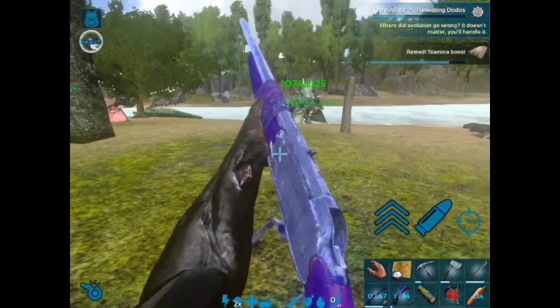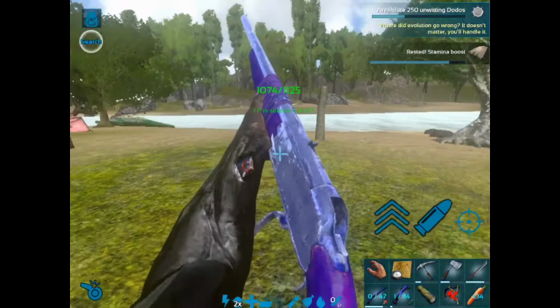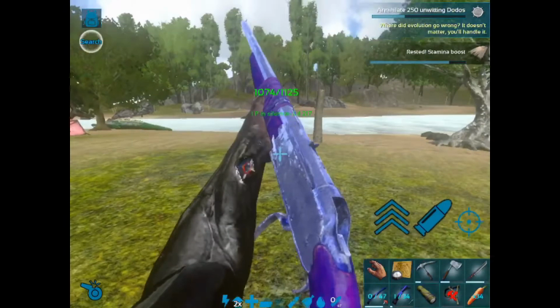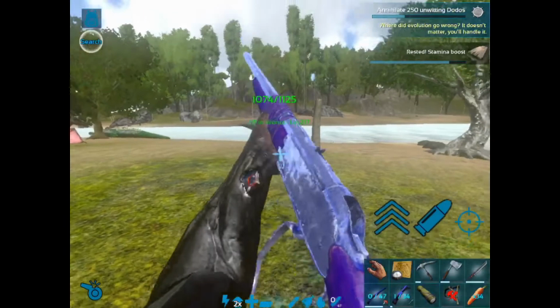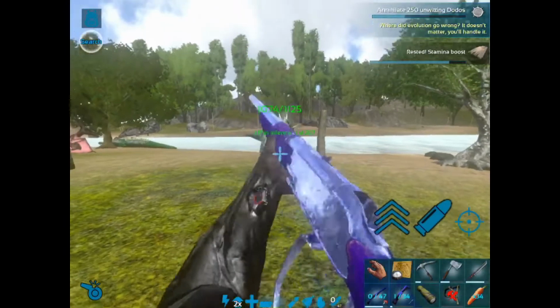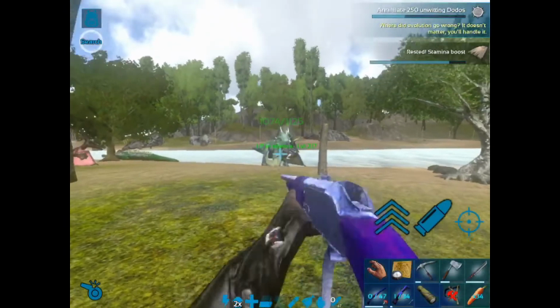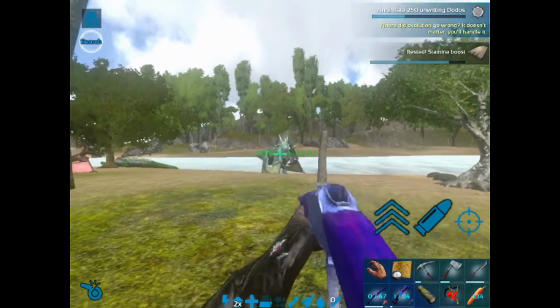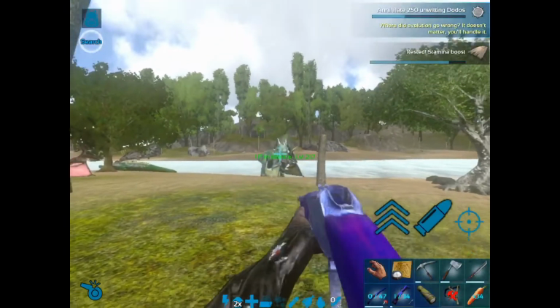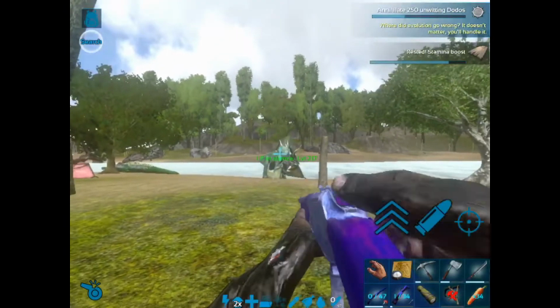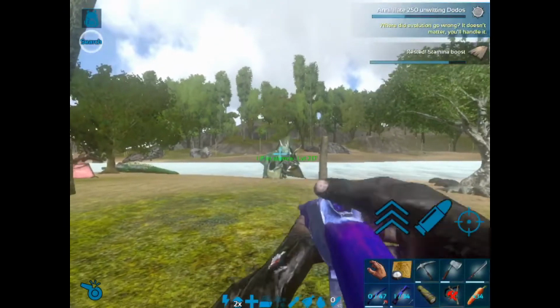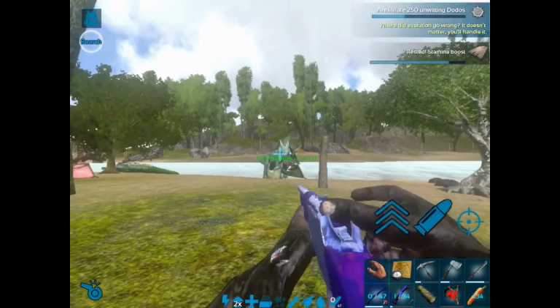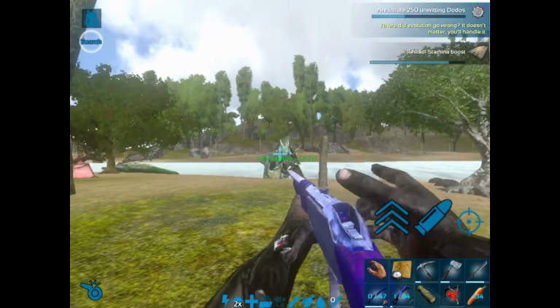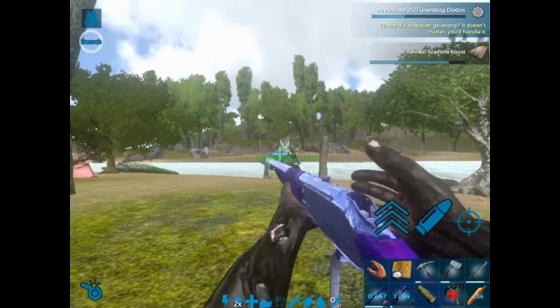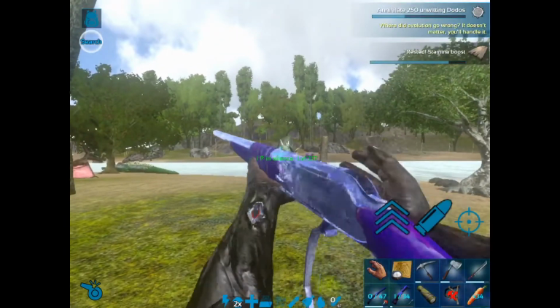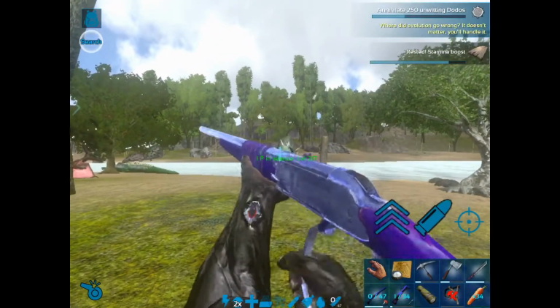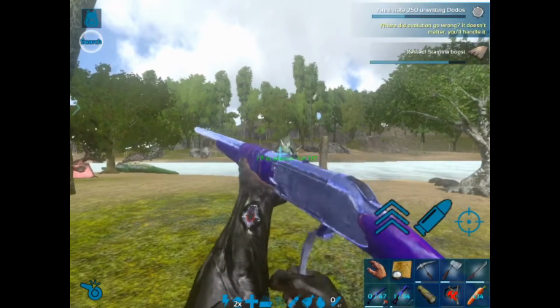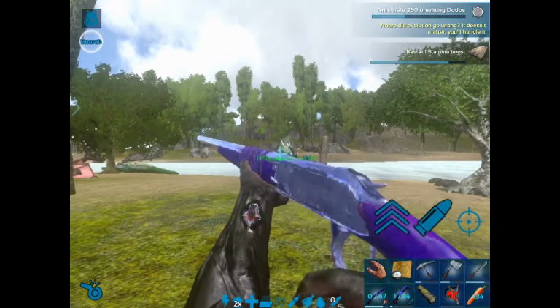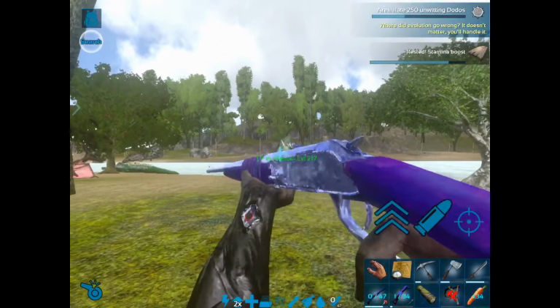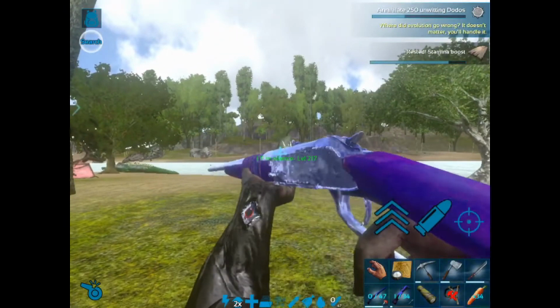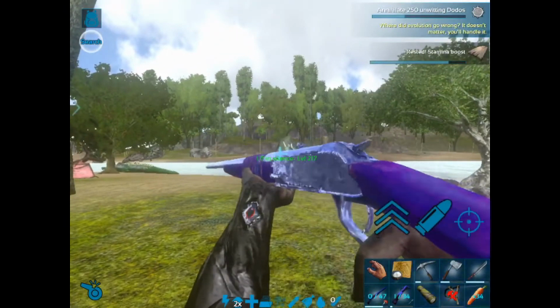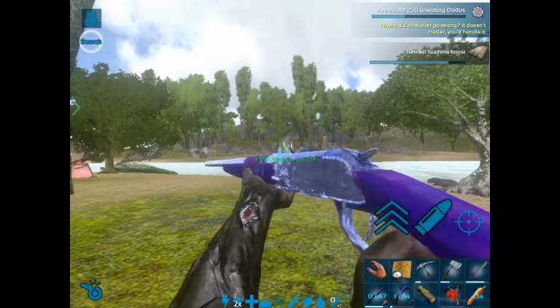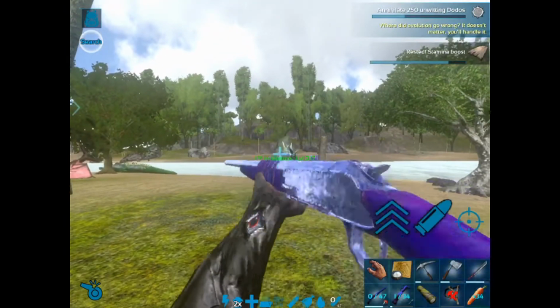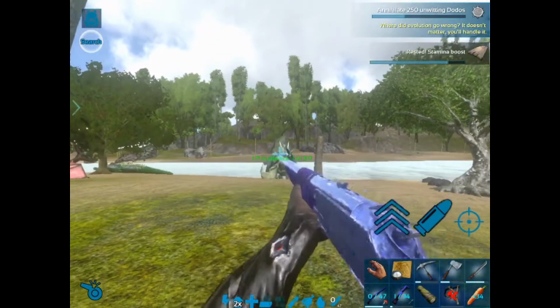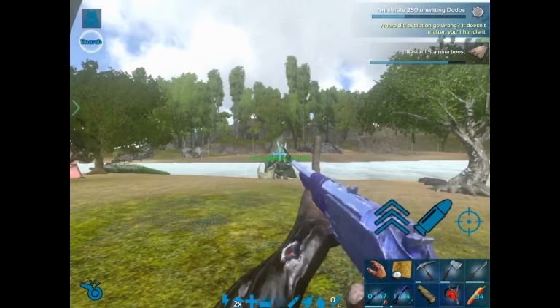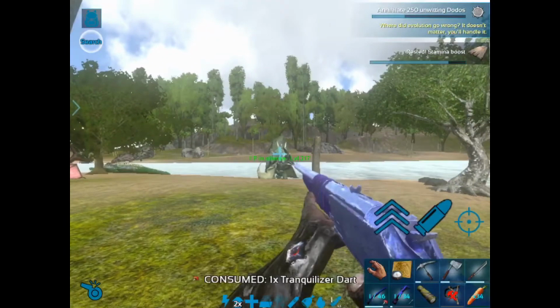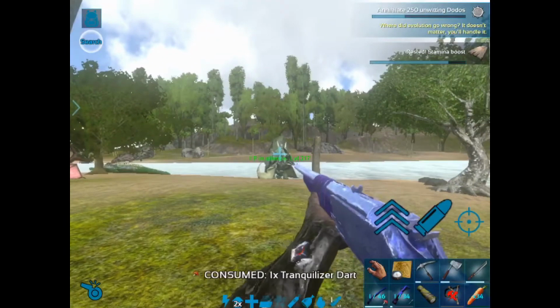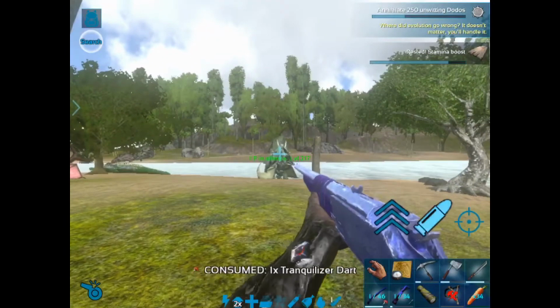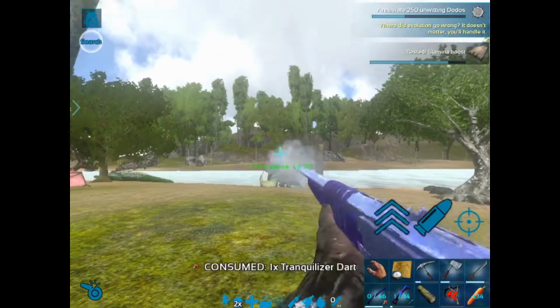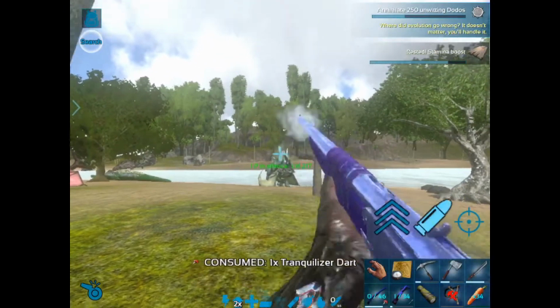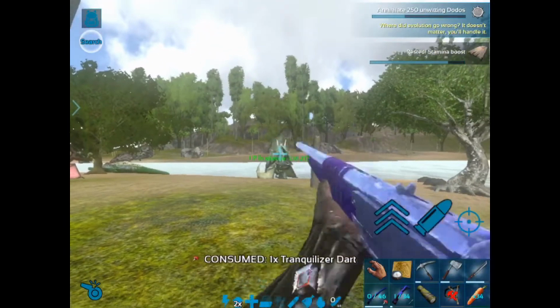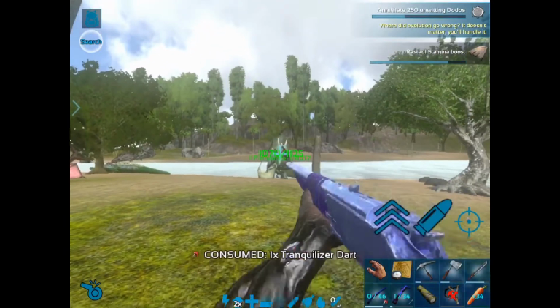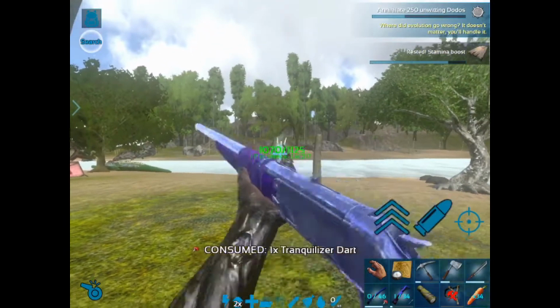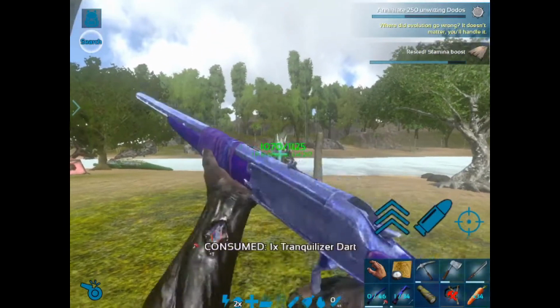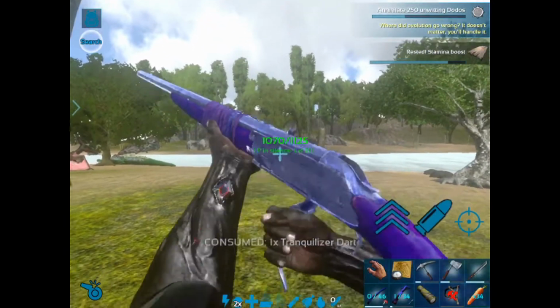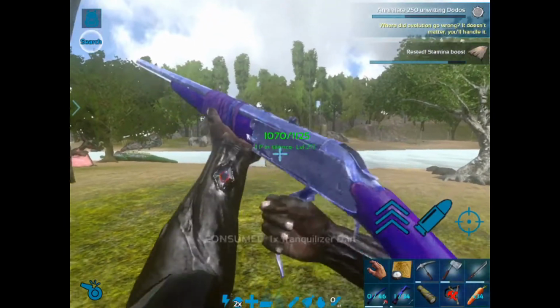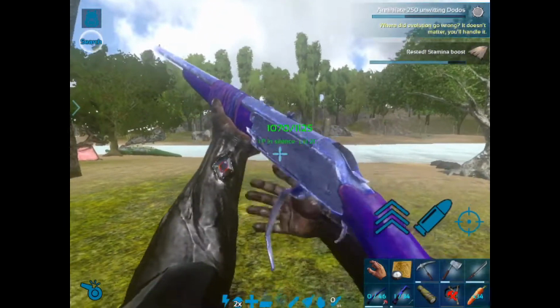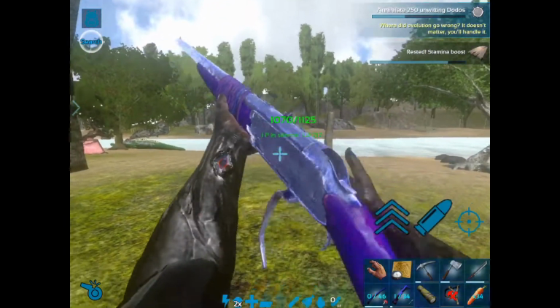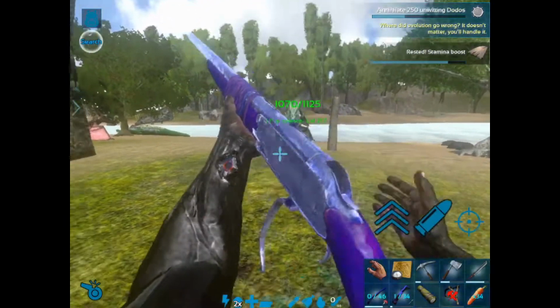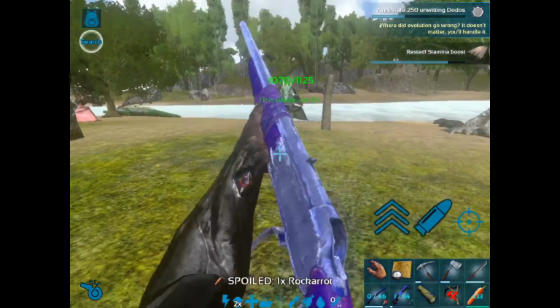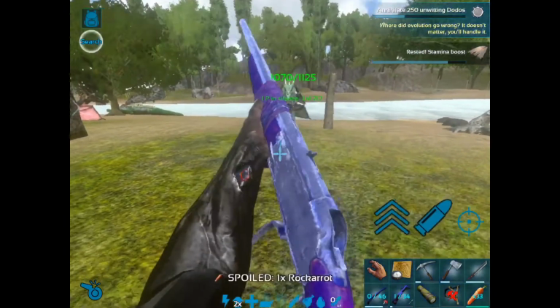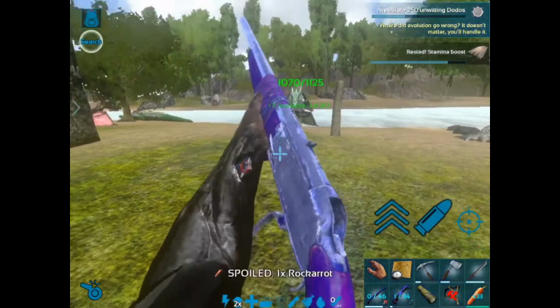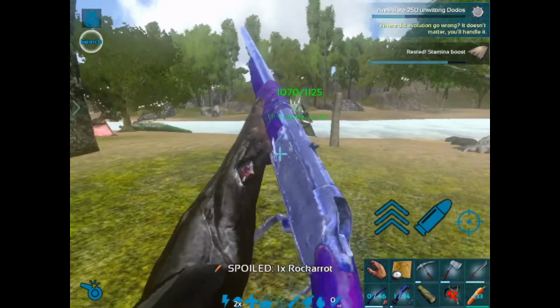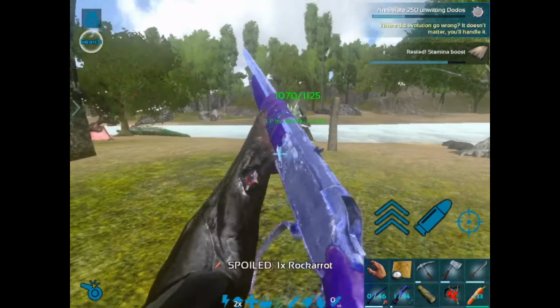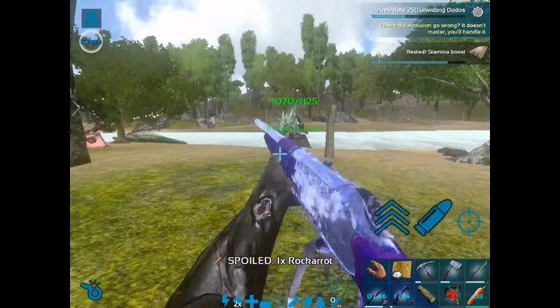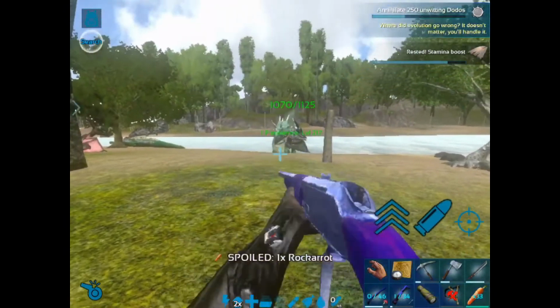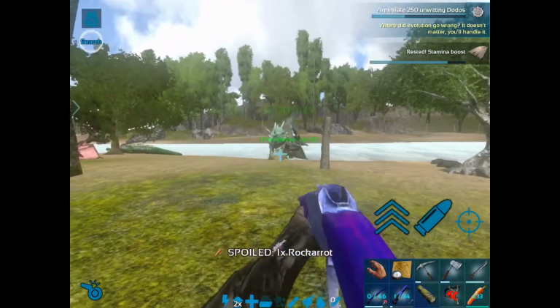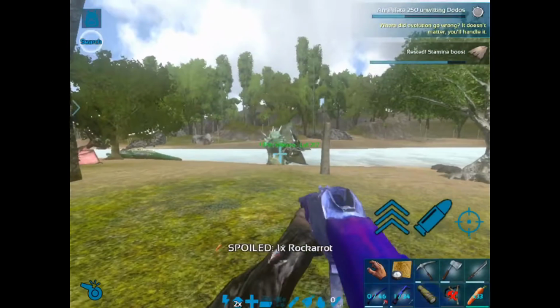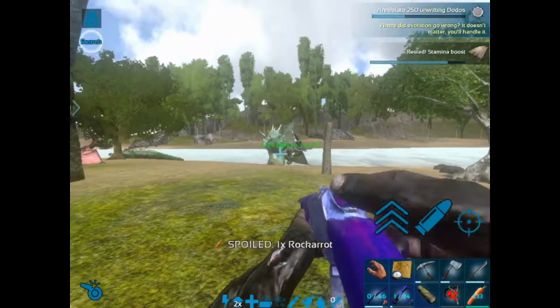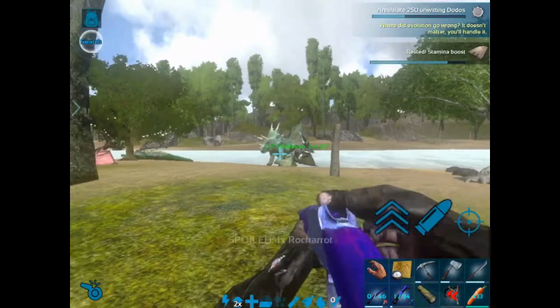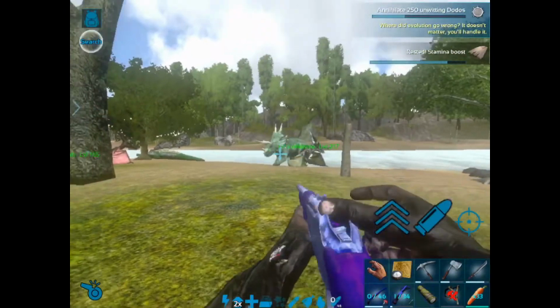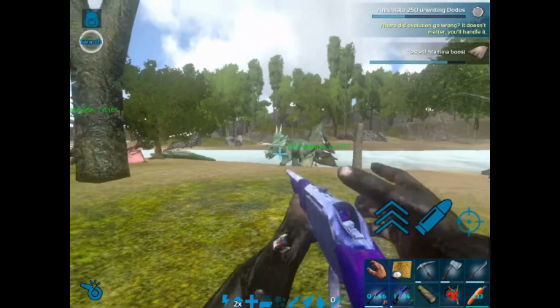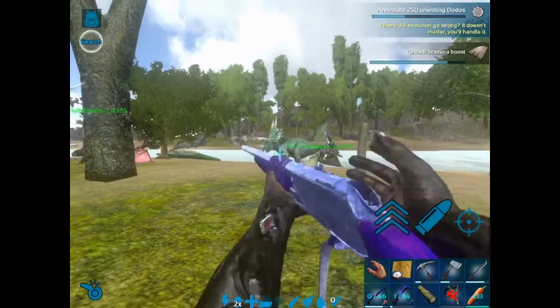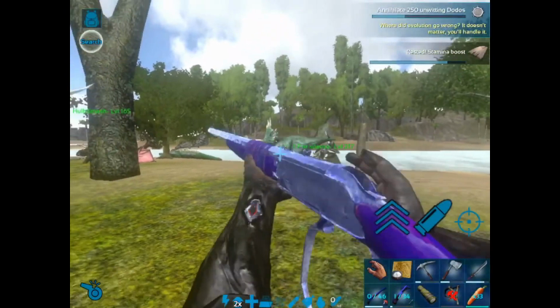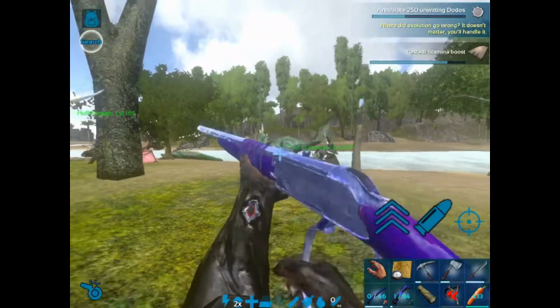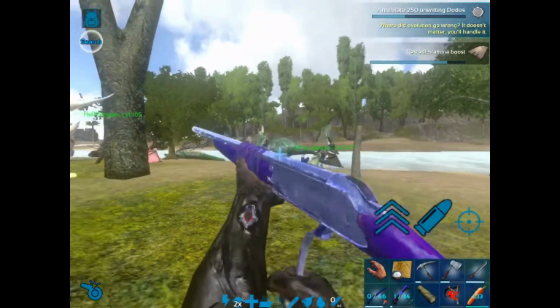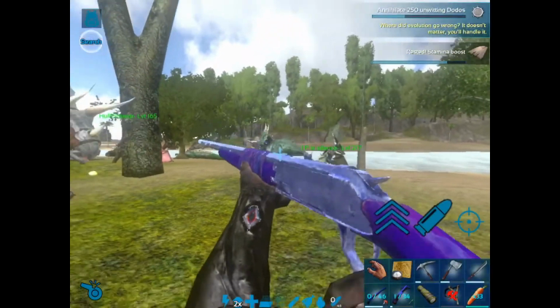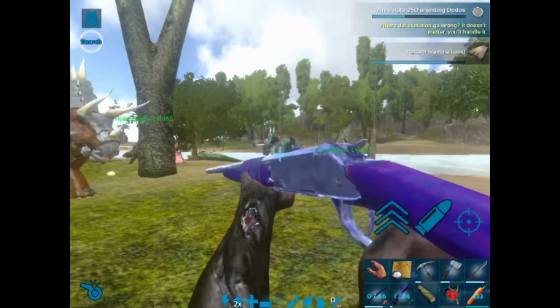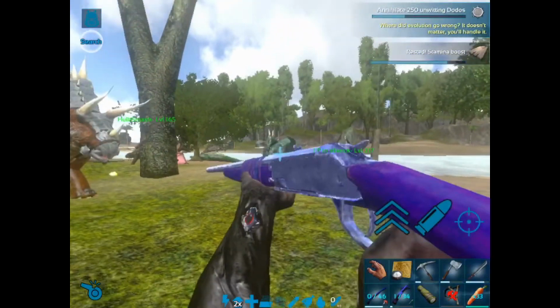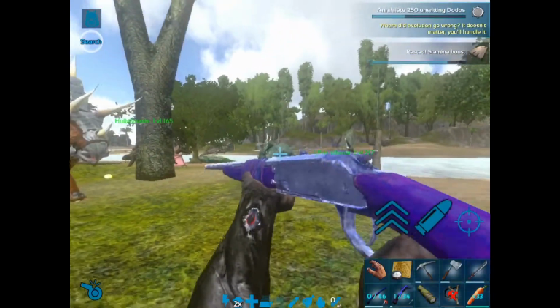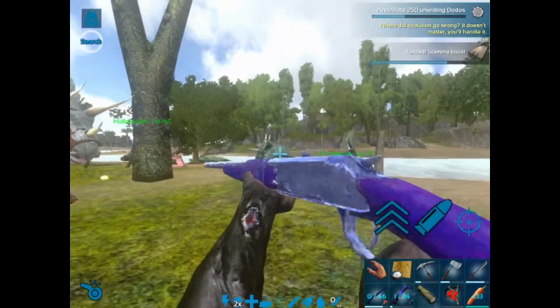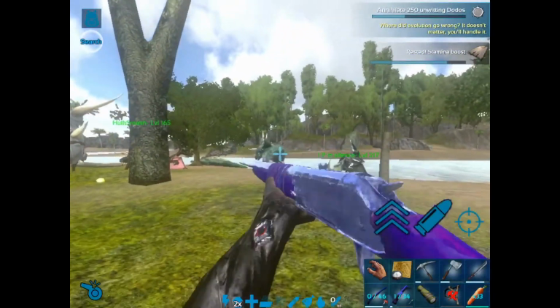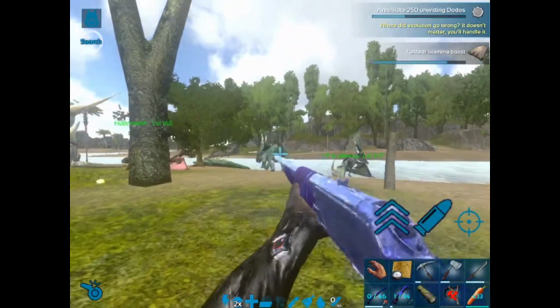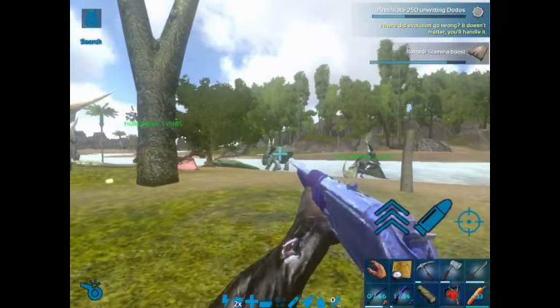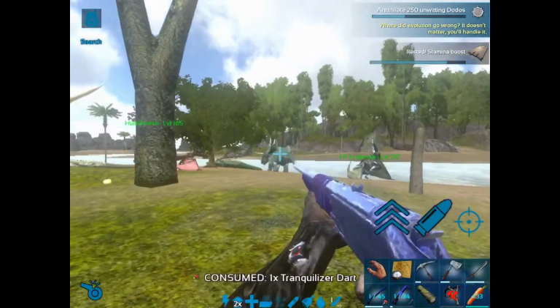A way to tame them is to go on a high rock or outrun them. You can also use distractions like pterodon stylos or other distractive dinos.